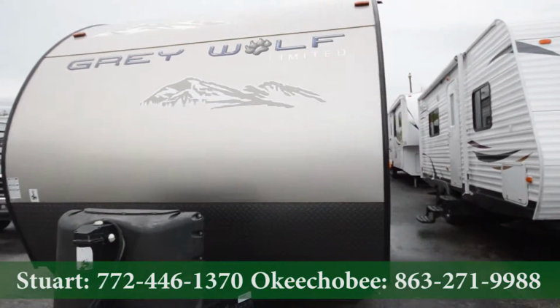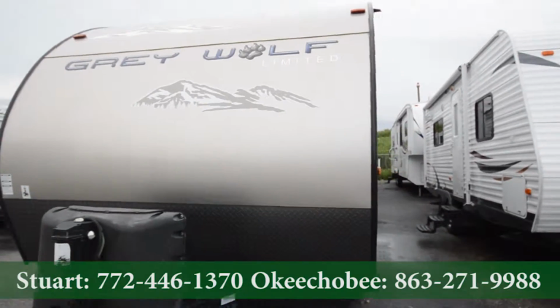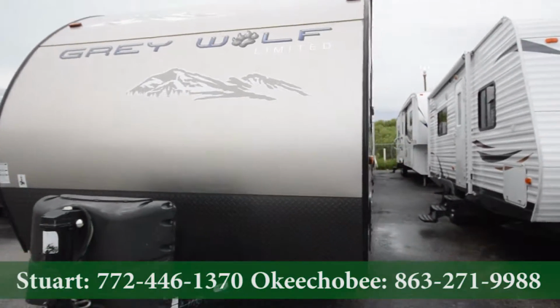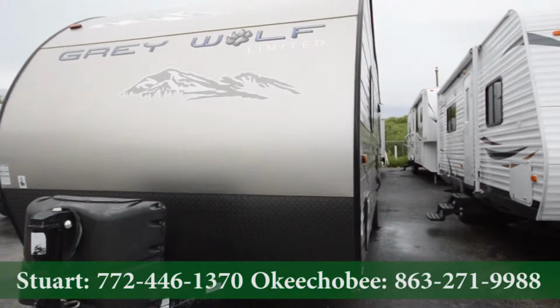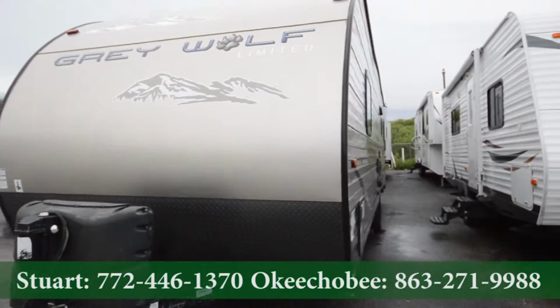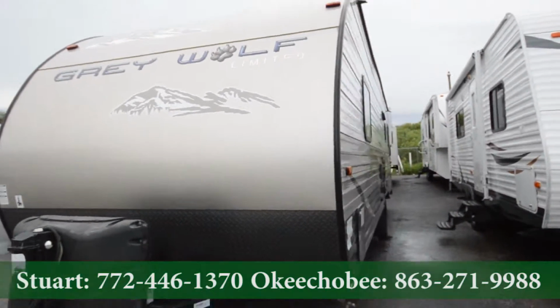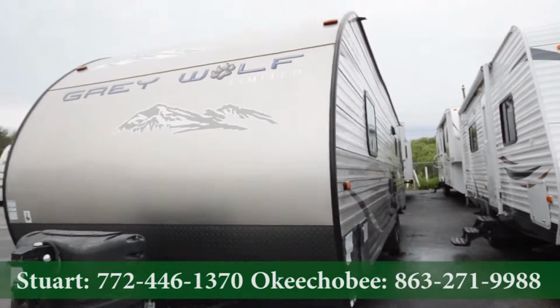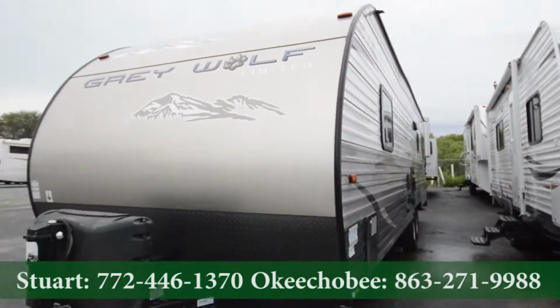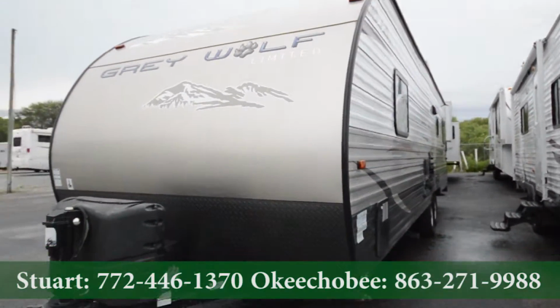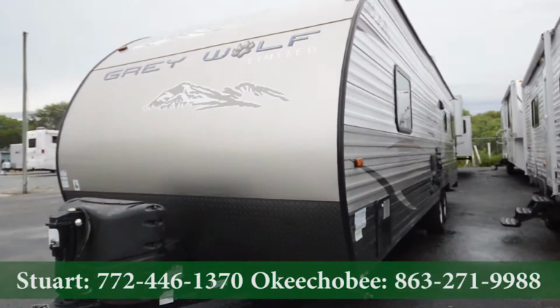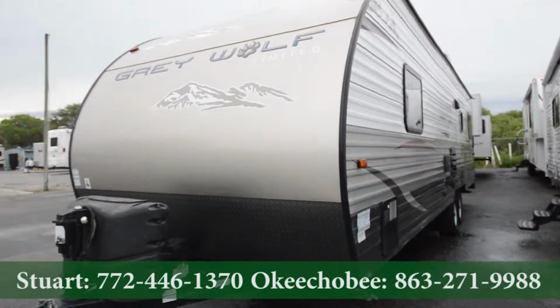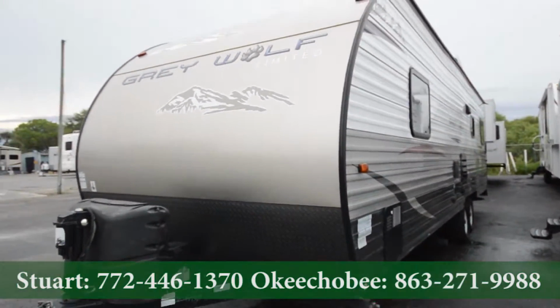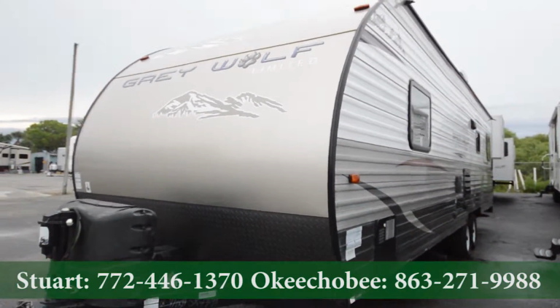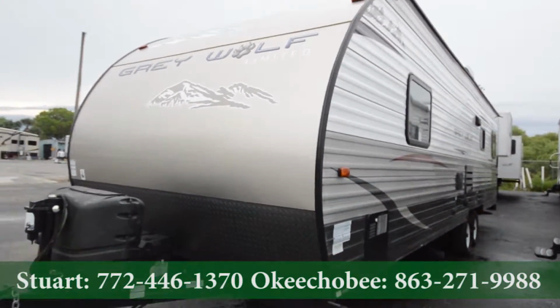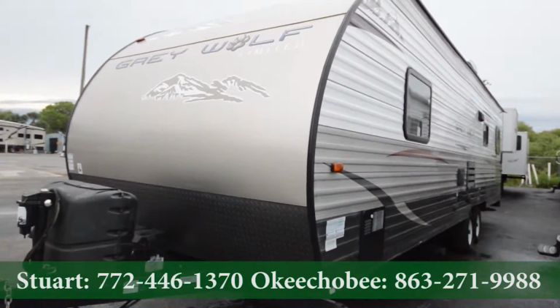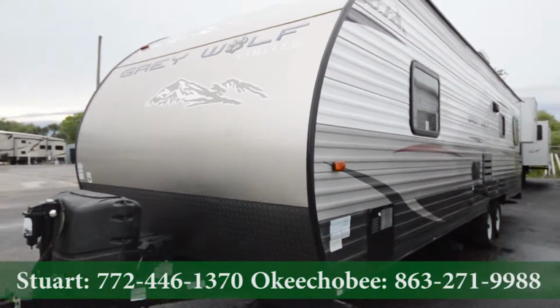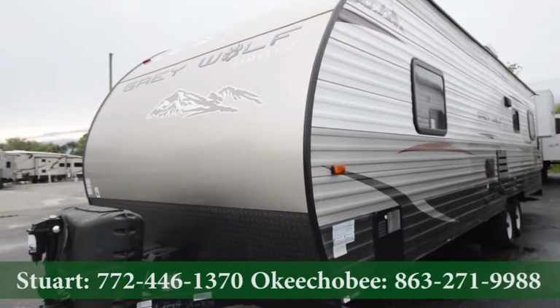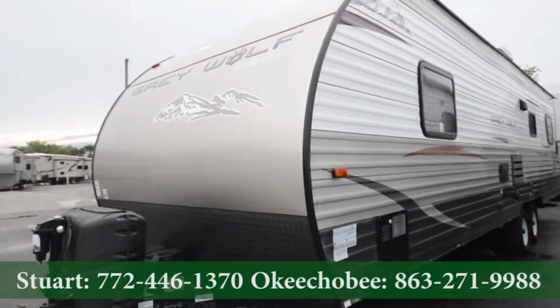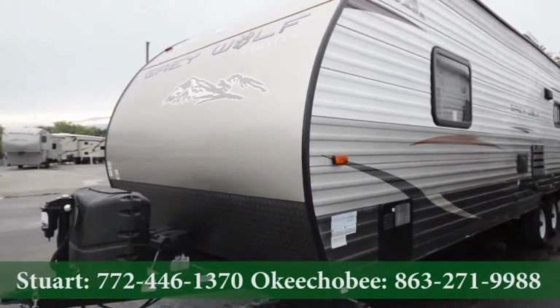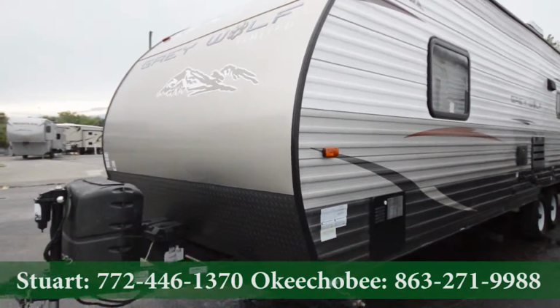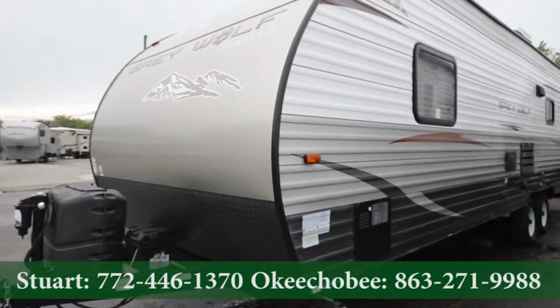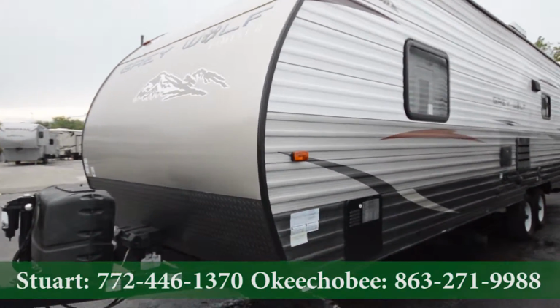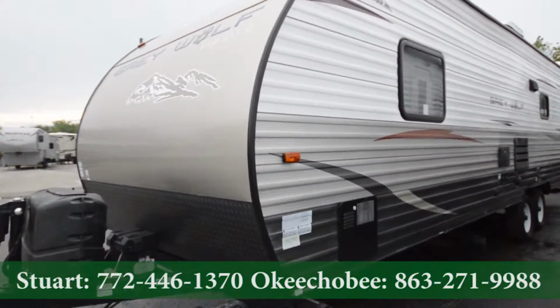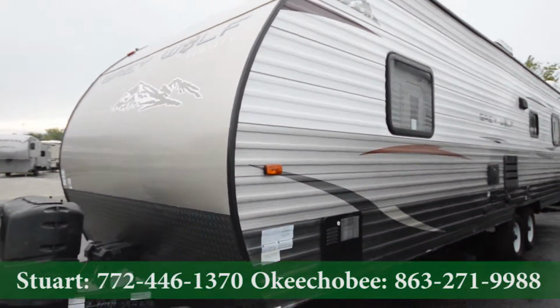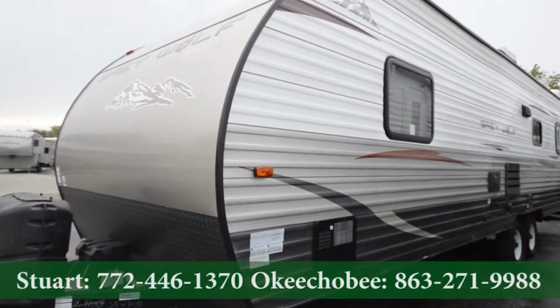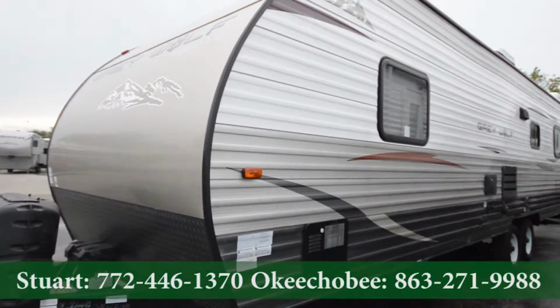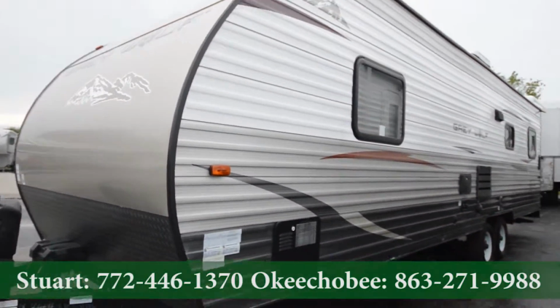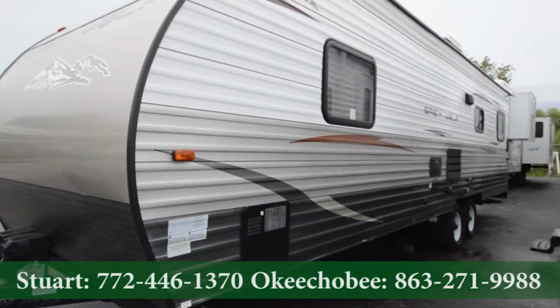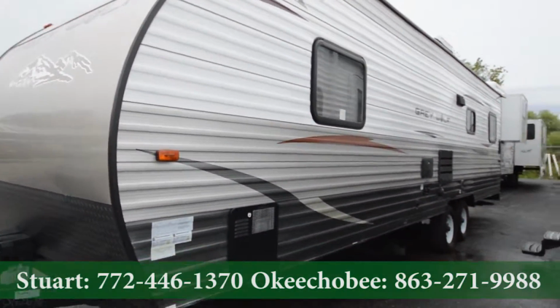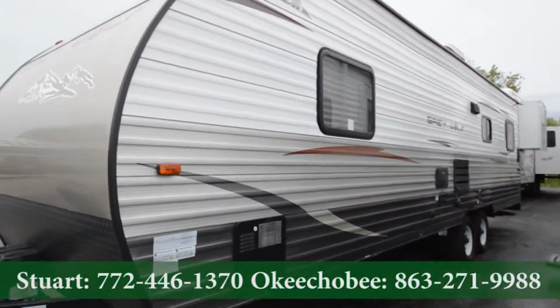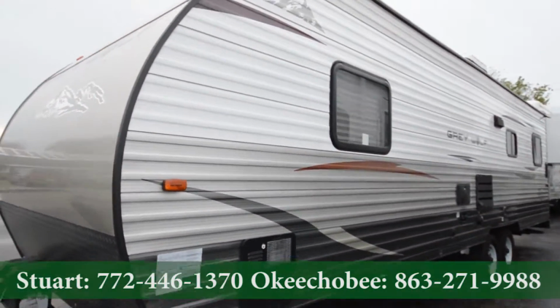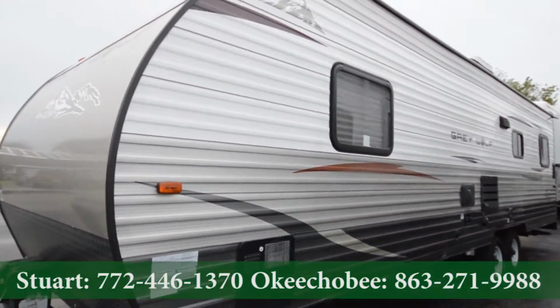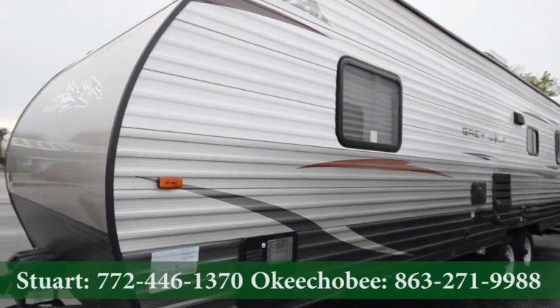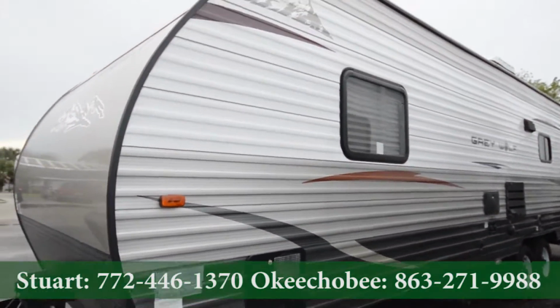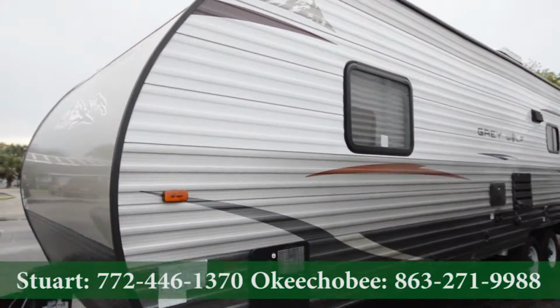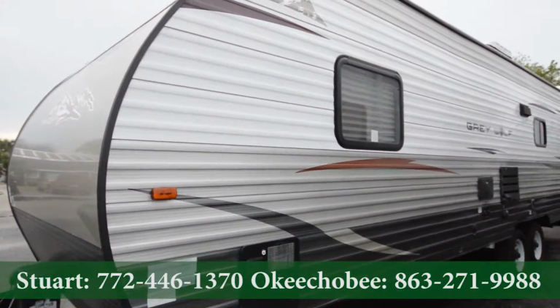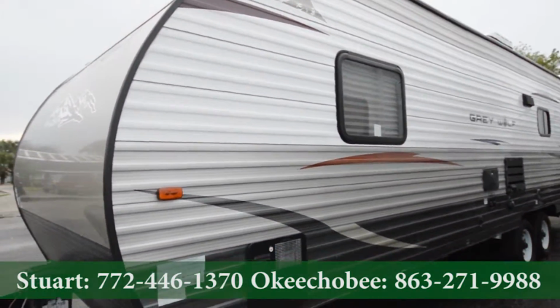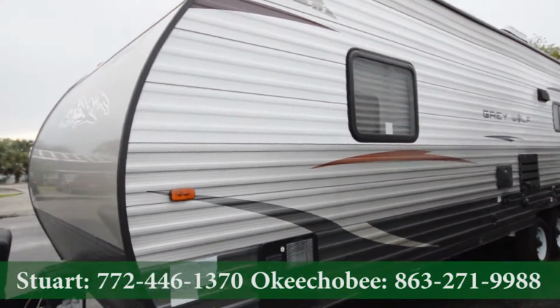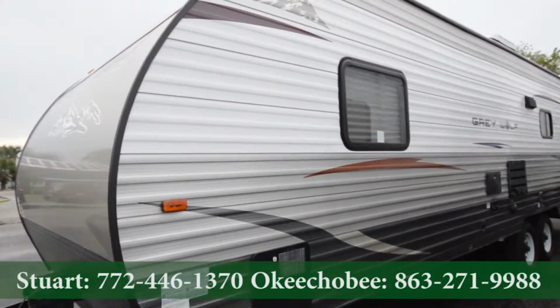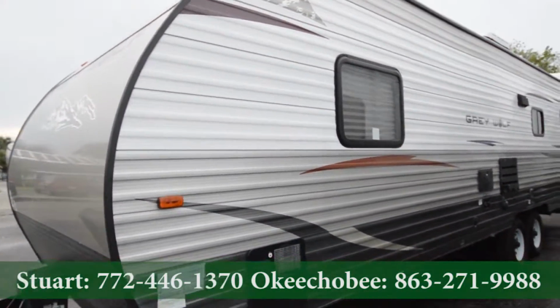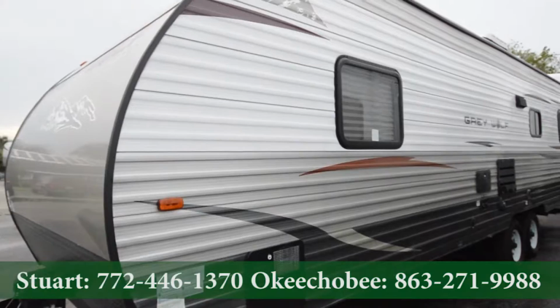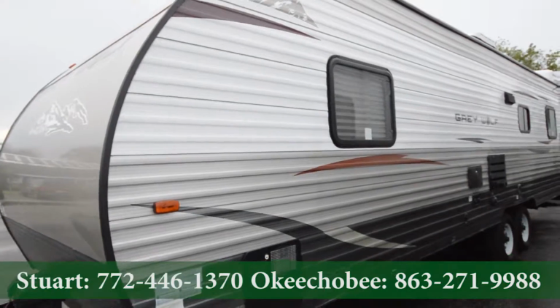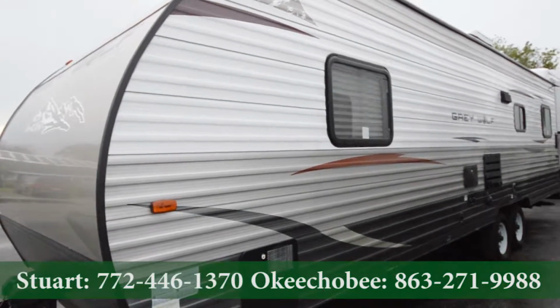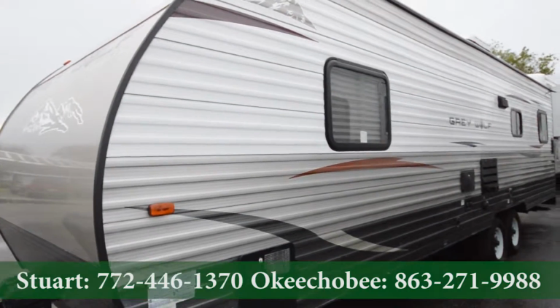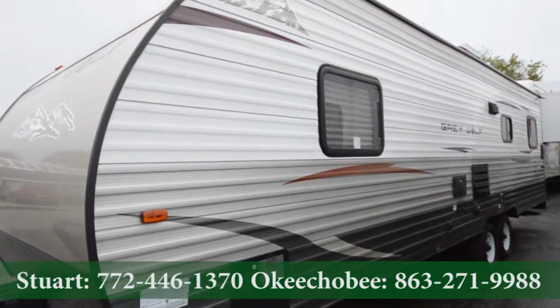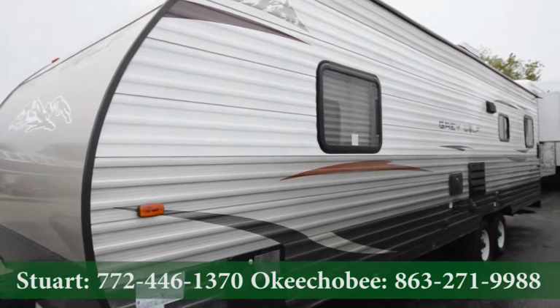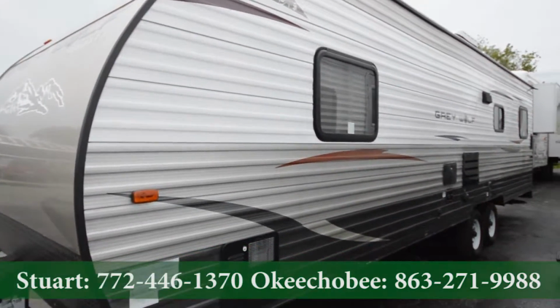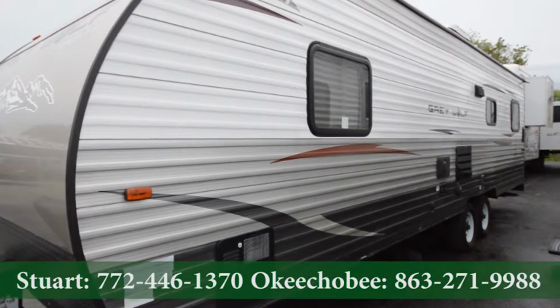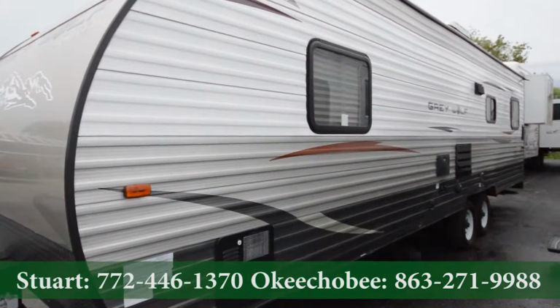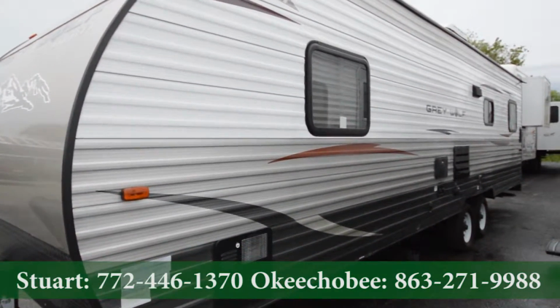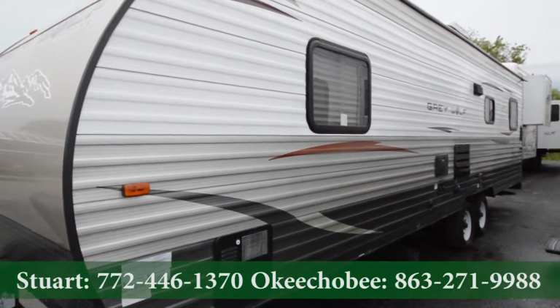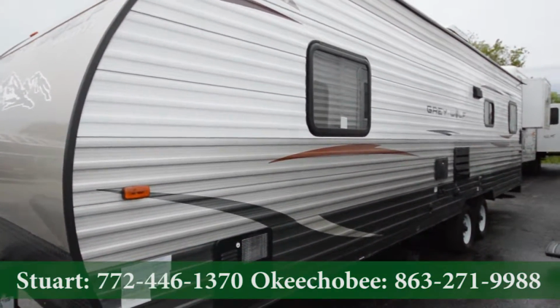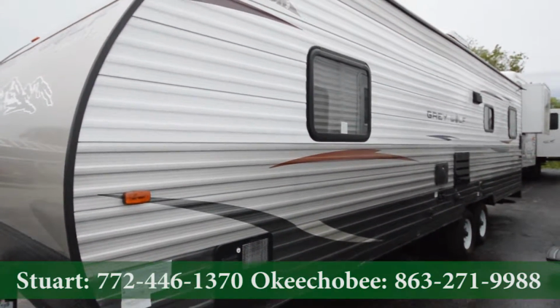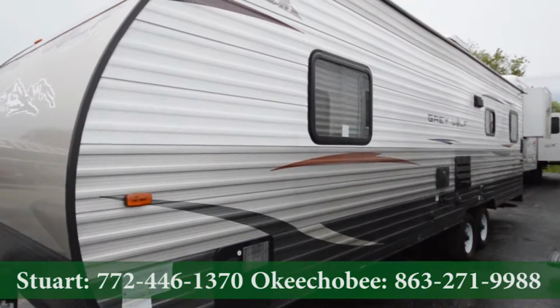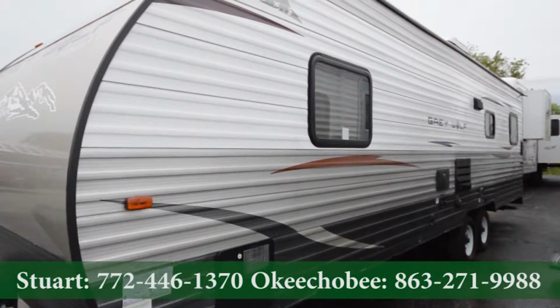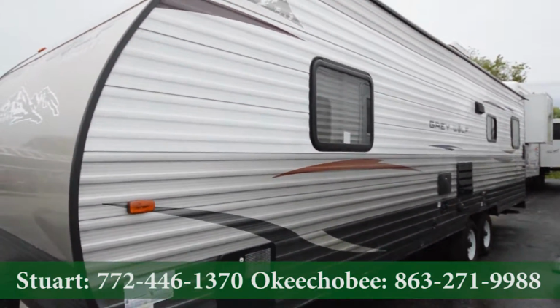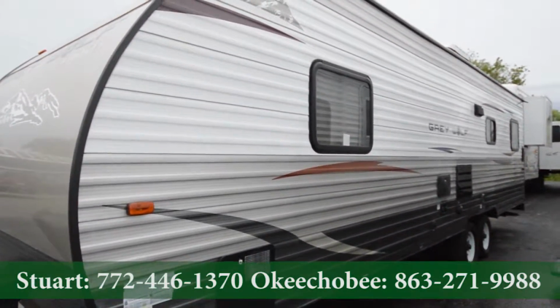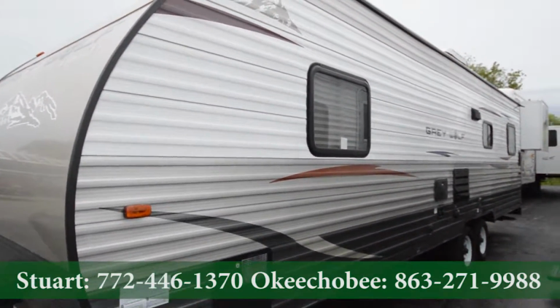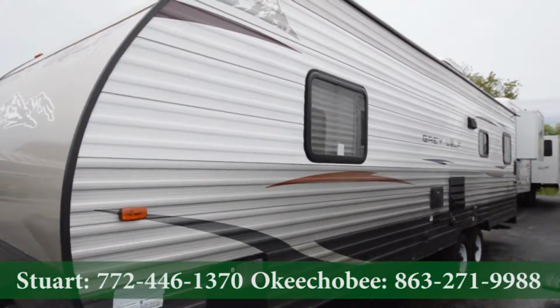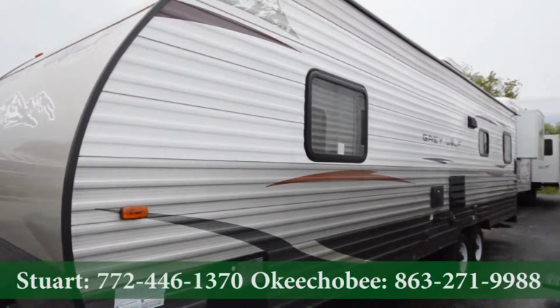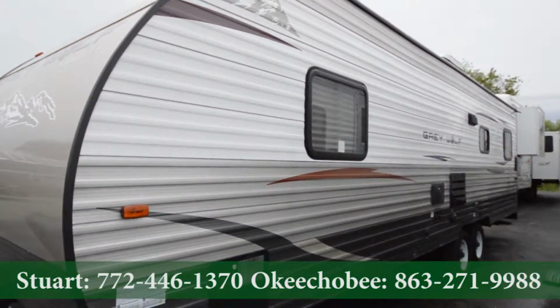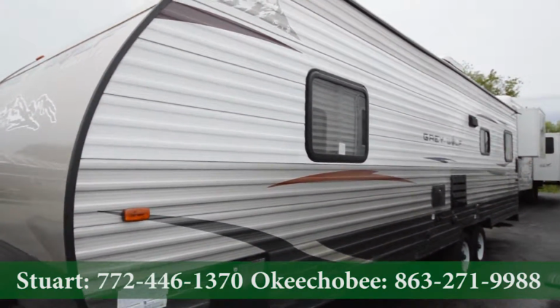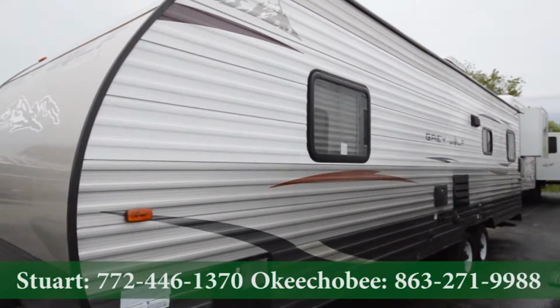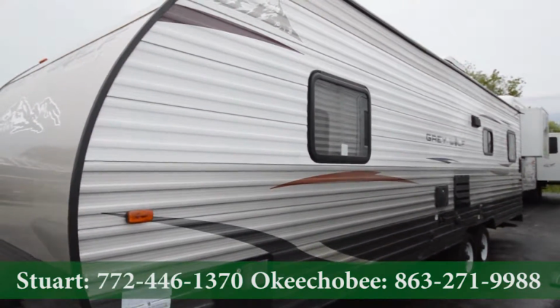If you have any questions about this toy hauler, feel free to call us at 863-623-4689. I'm more than glad to answer any questions you may have.